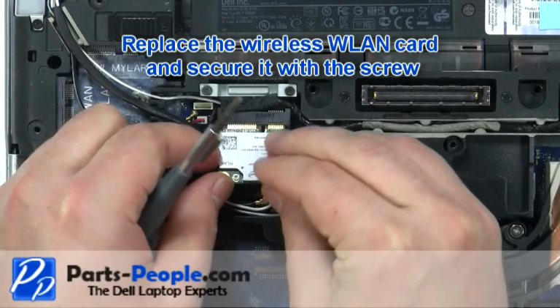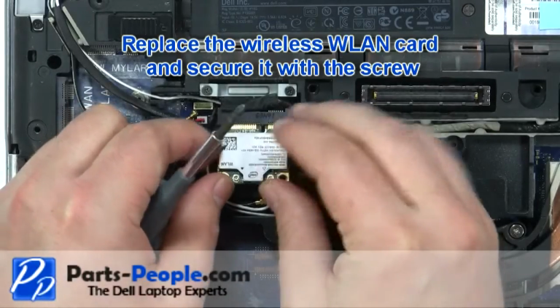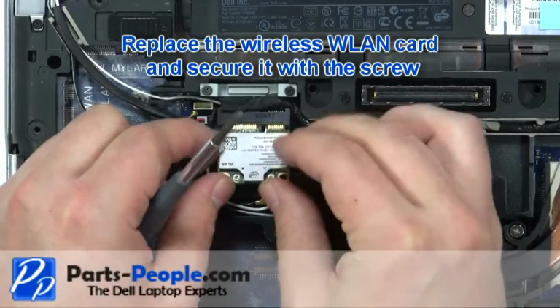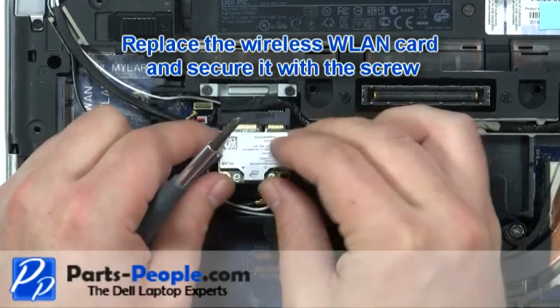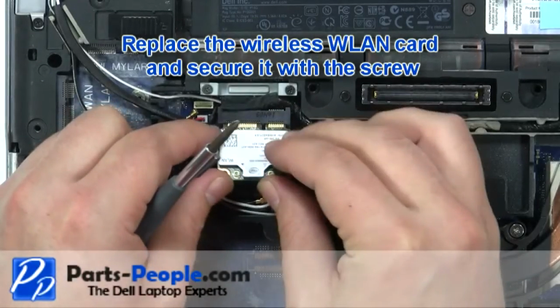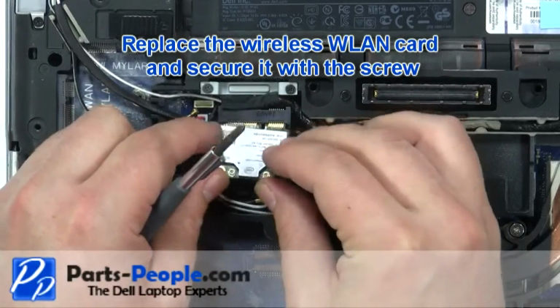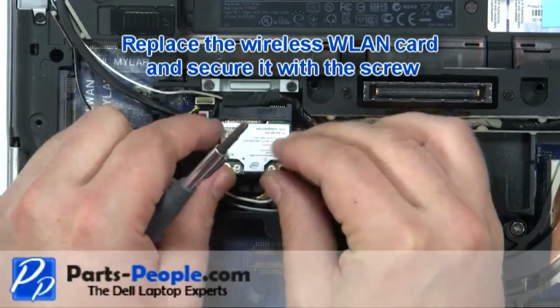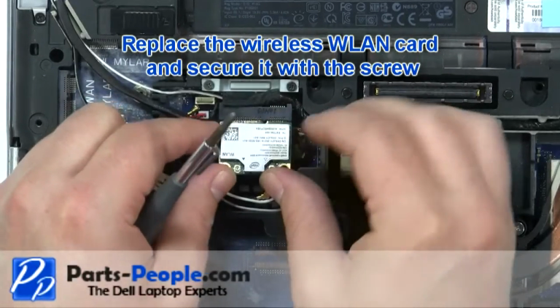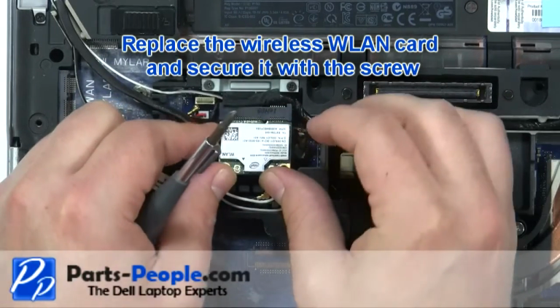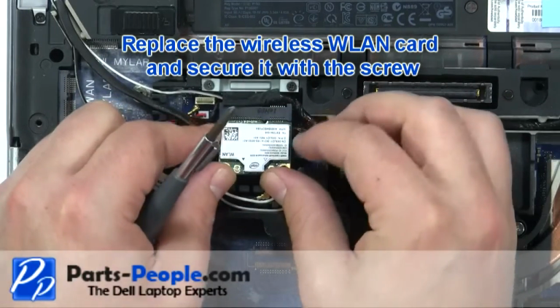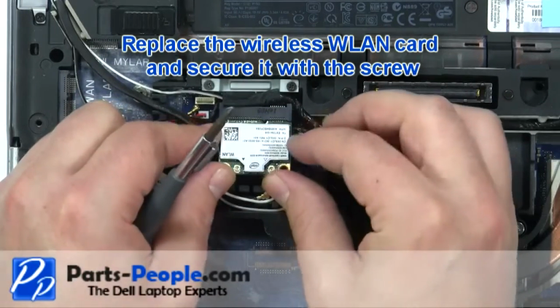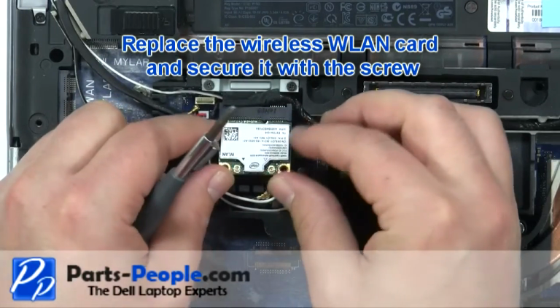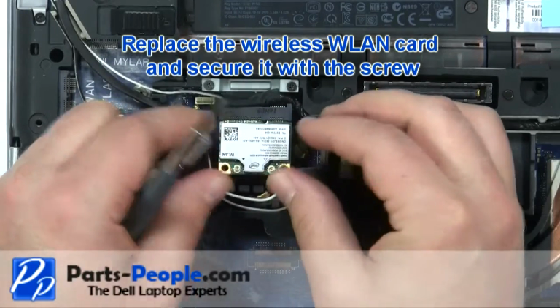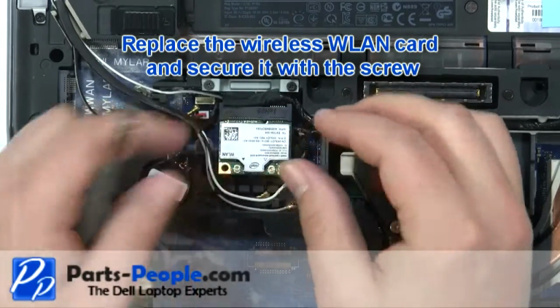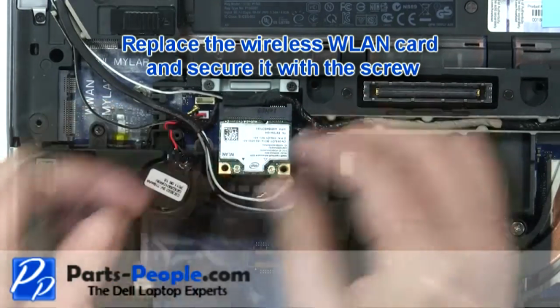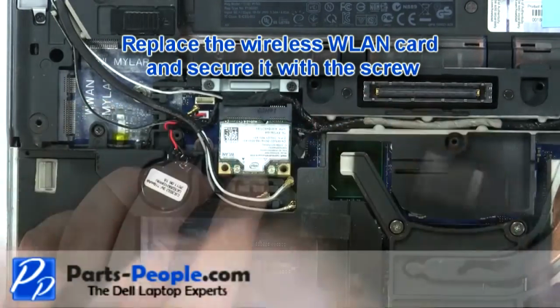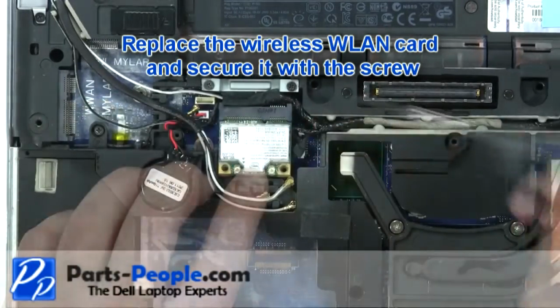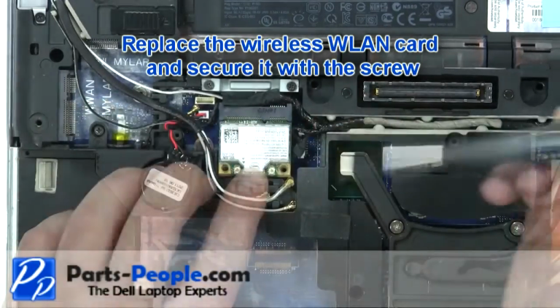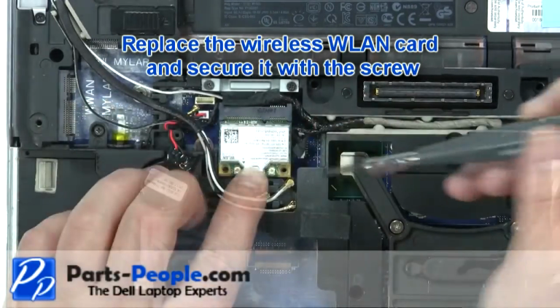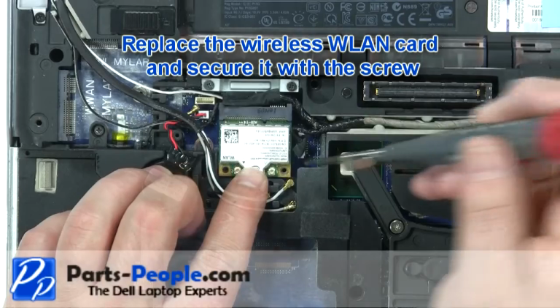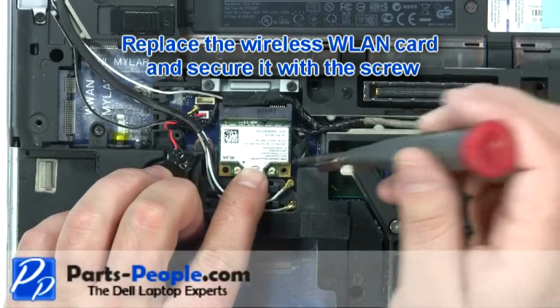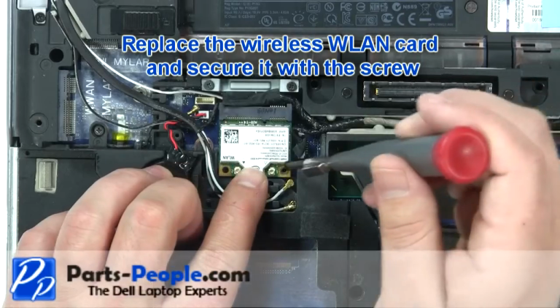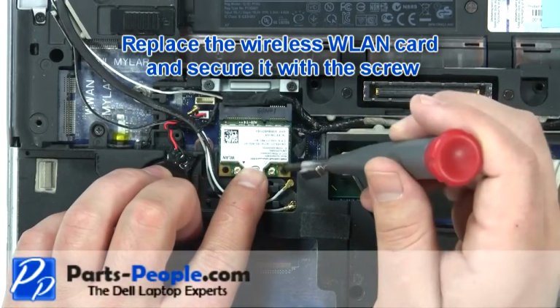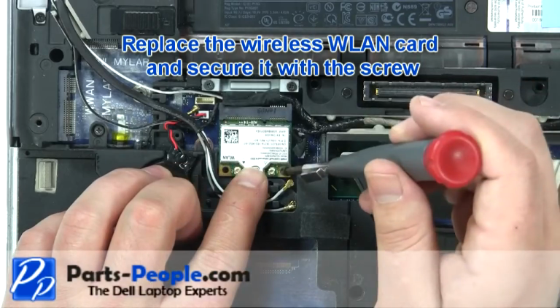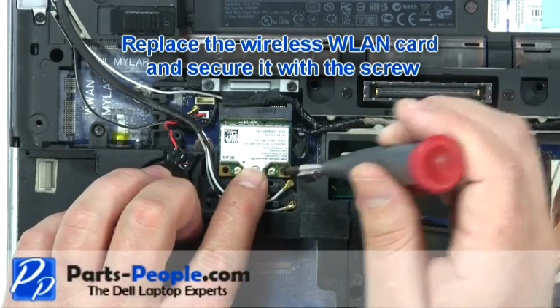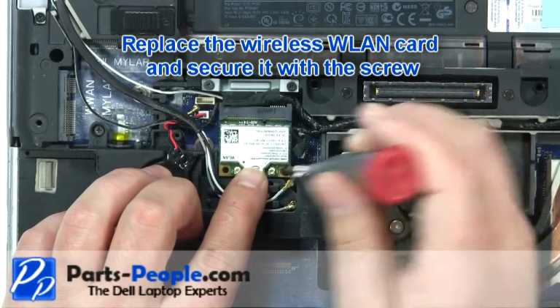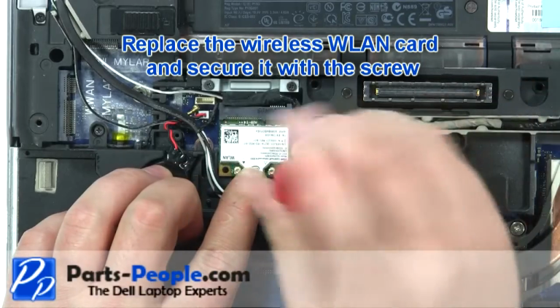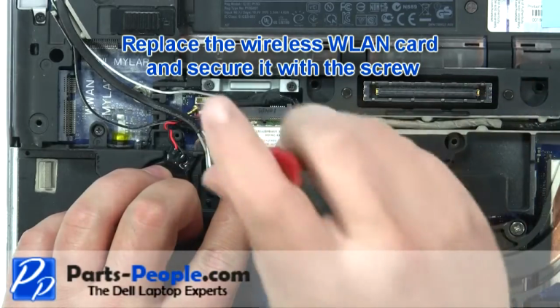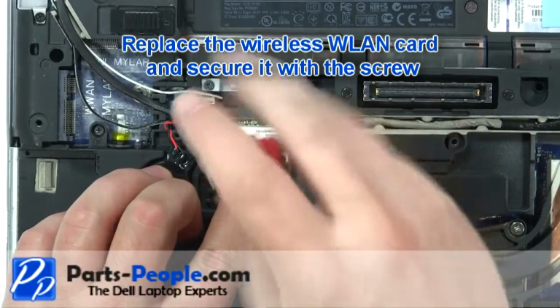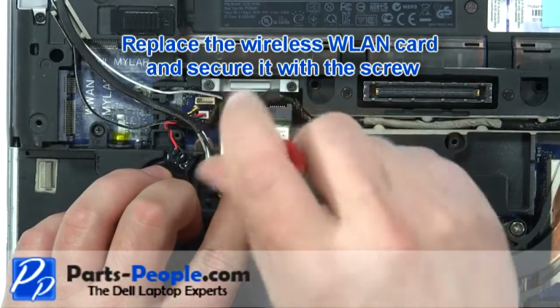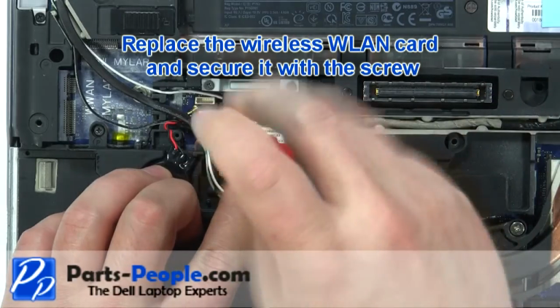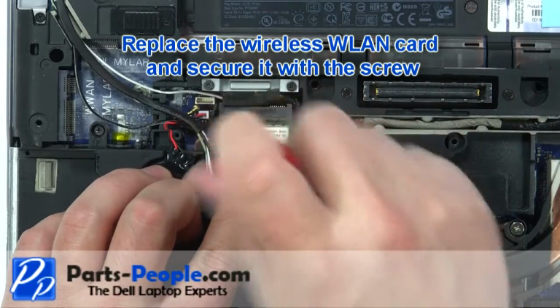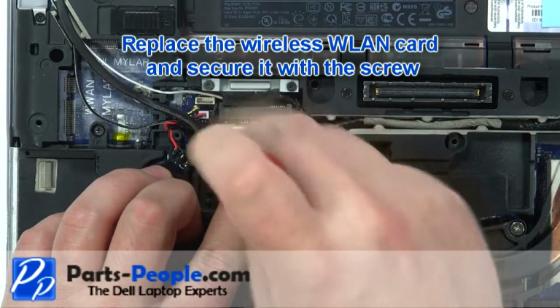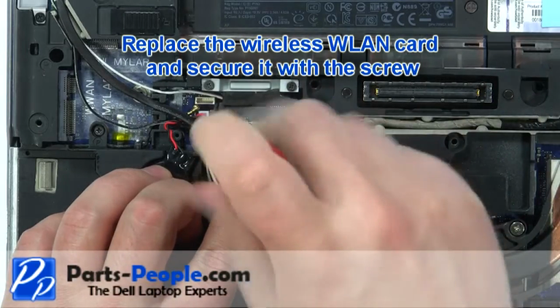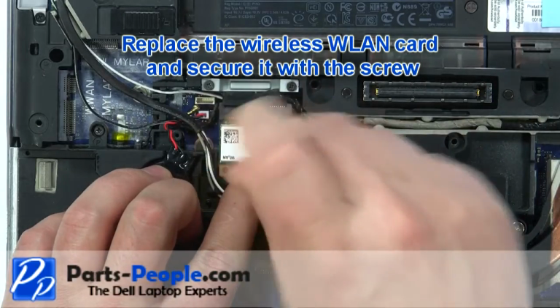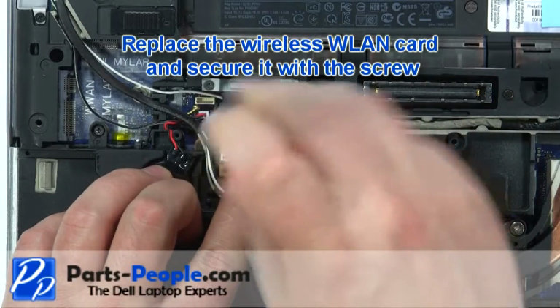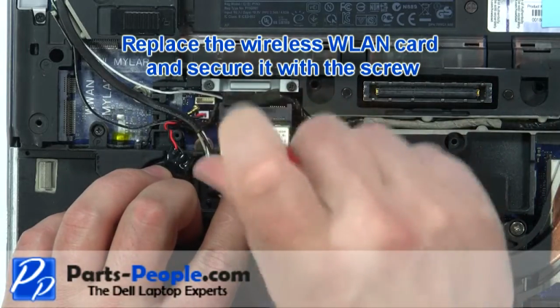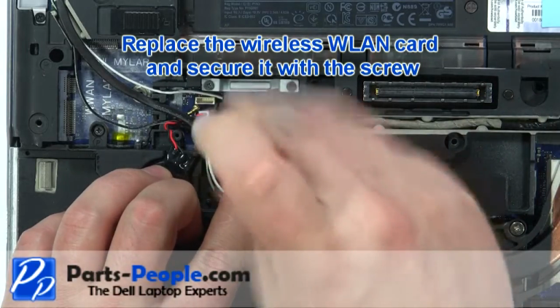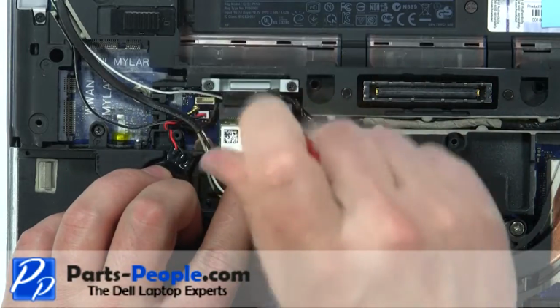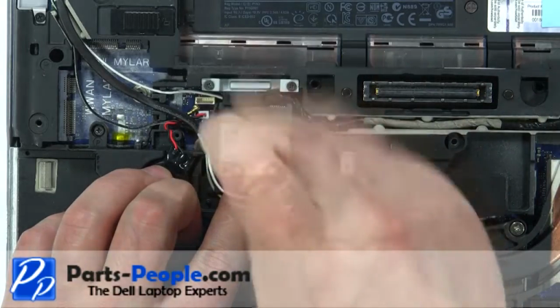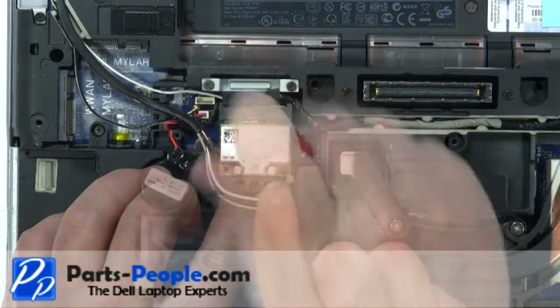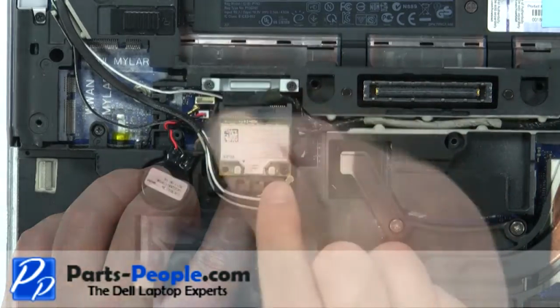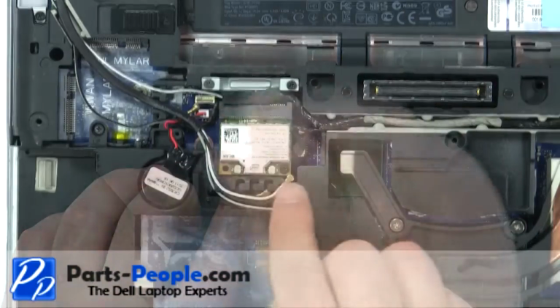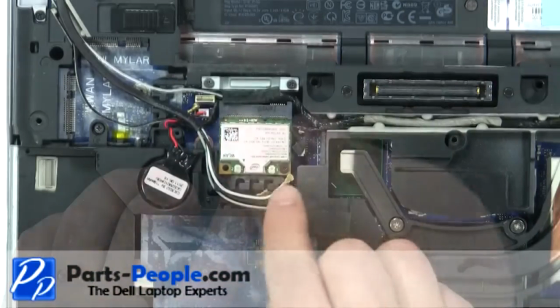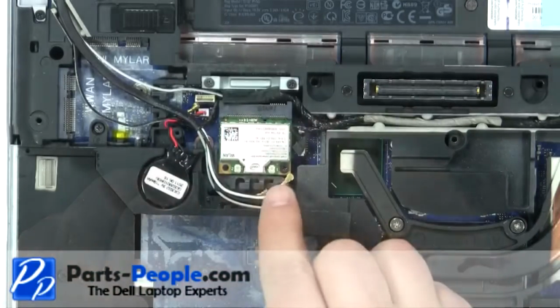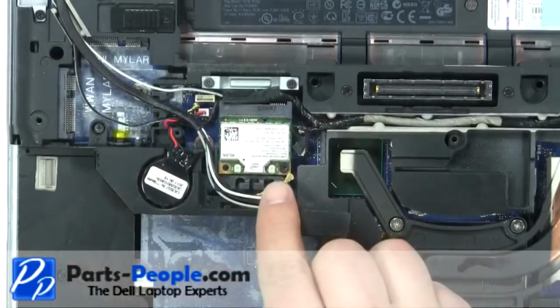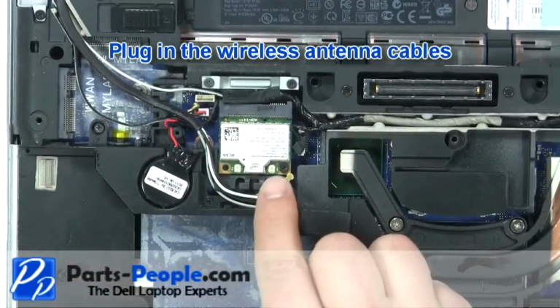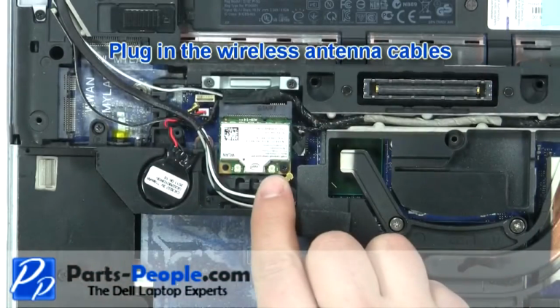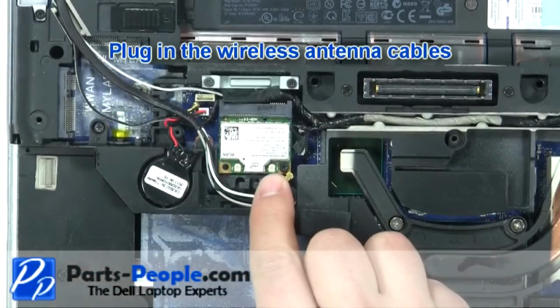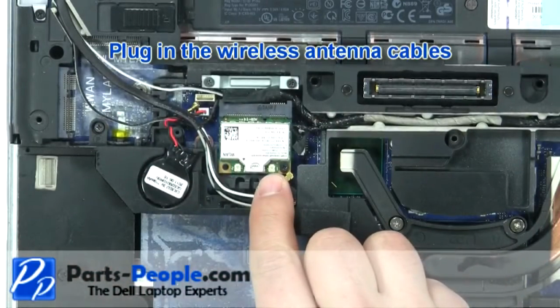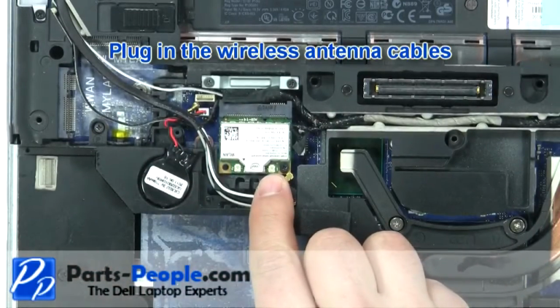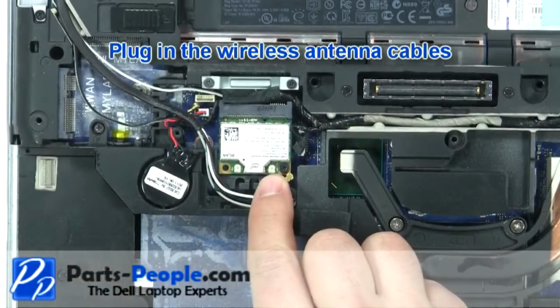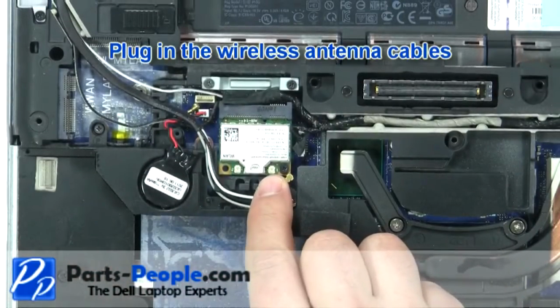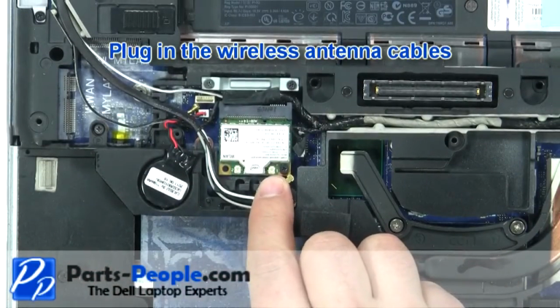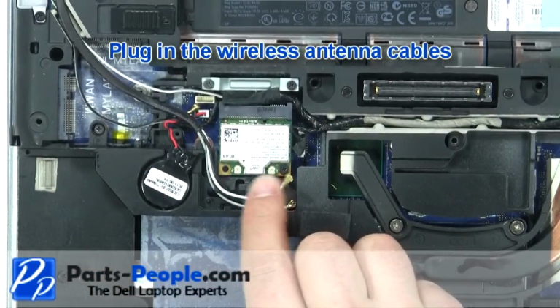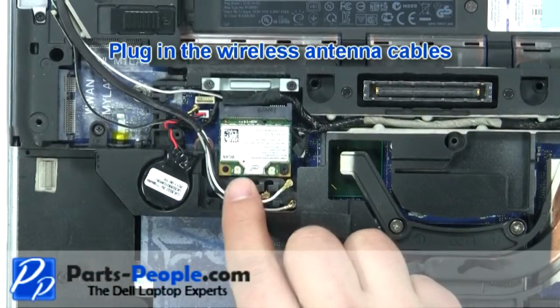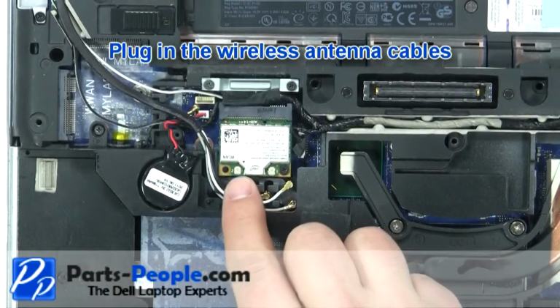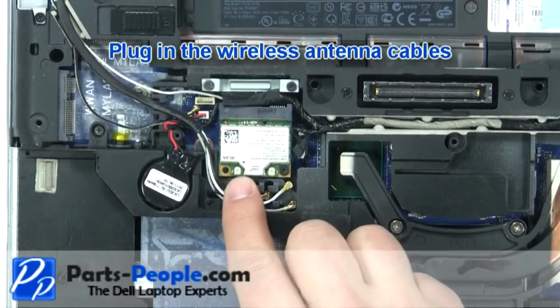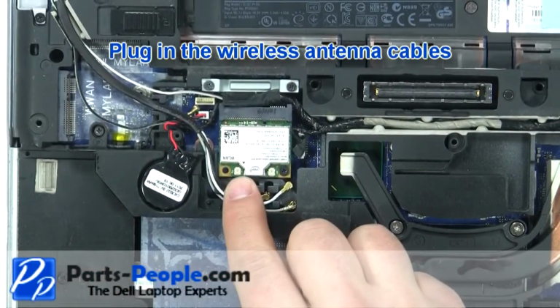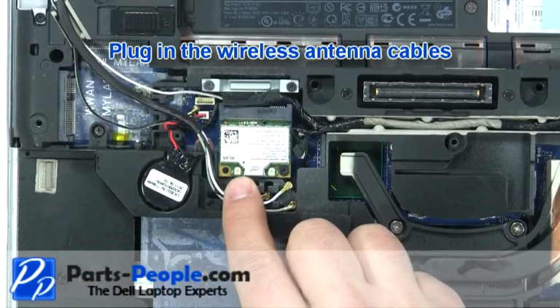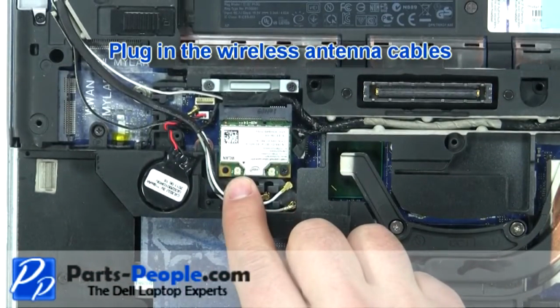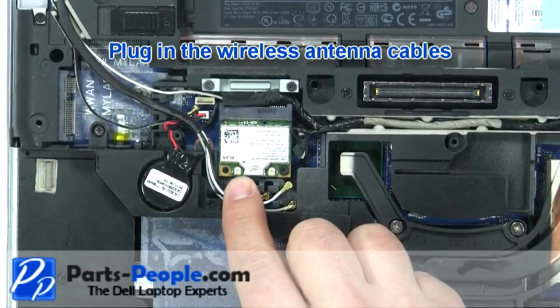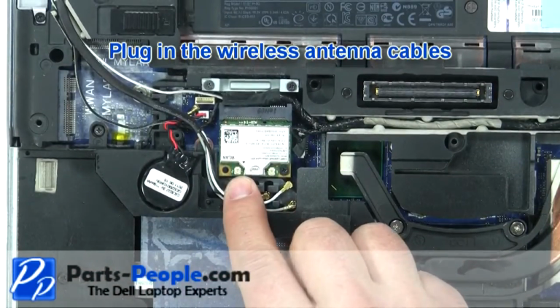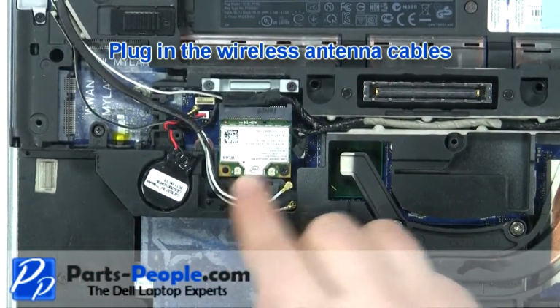Replace the wireless card and secure with the screw. Plug in the wireless antenna cables.